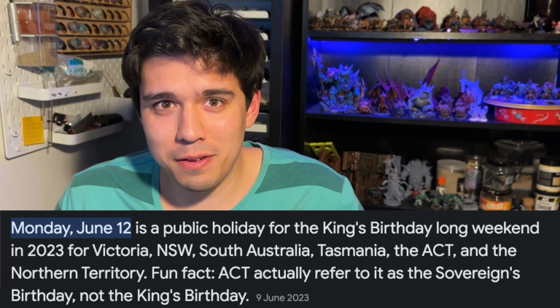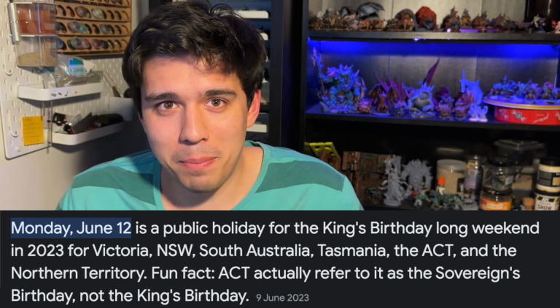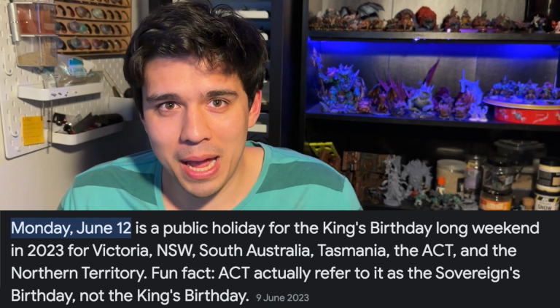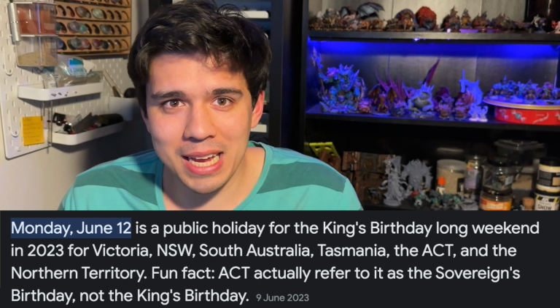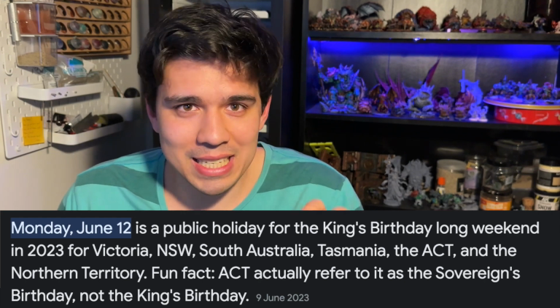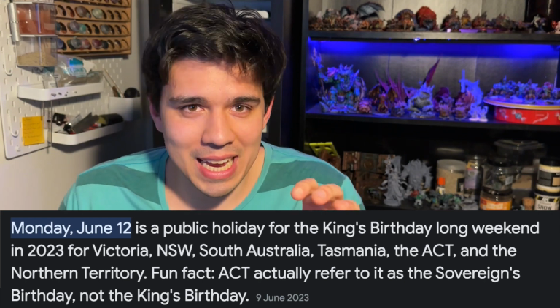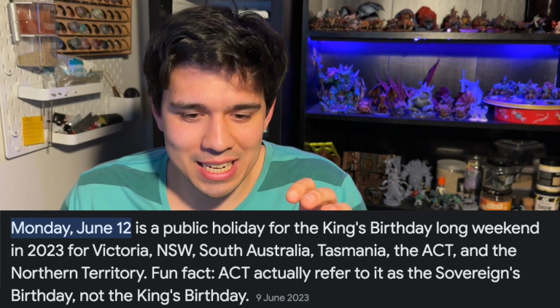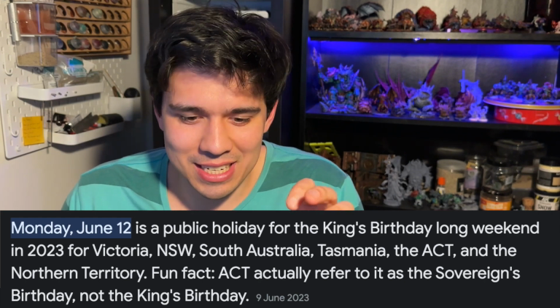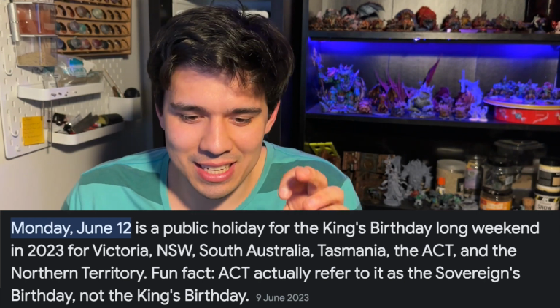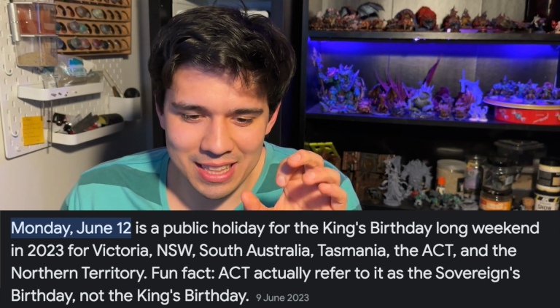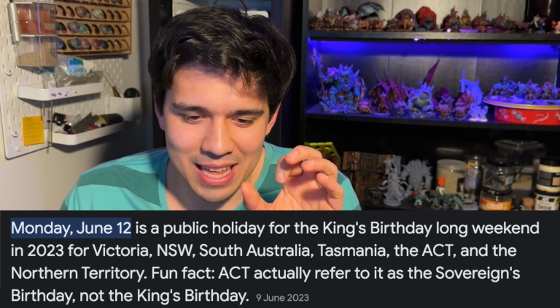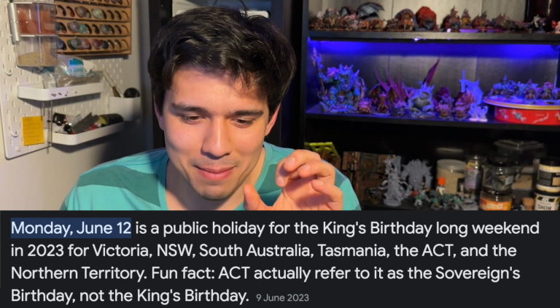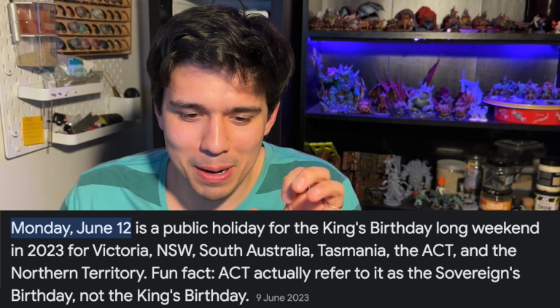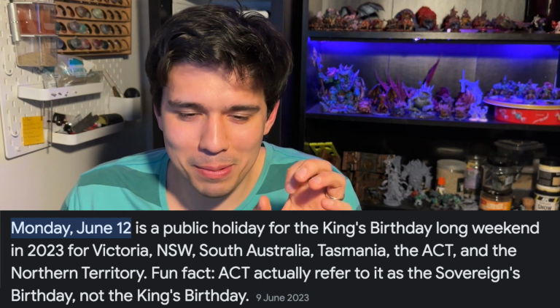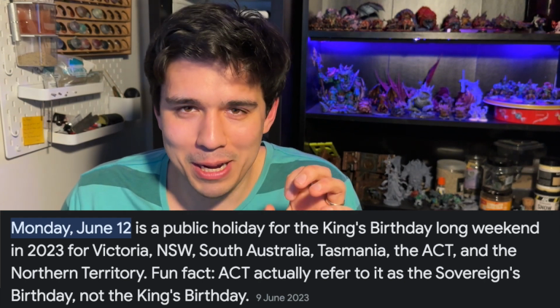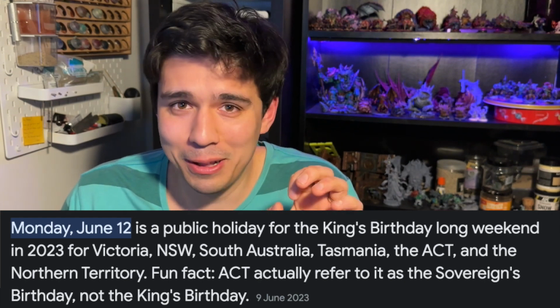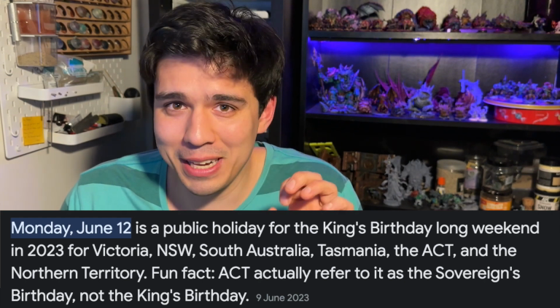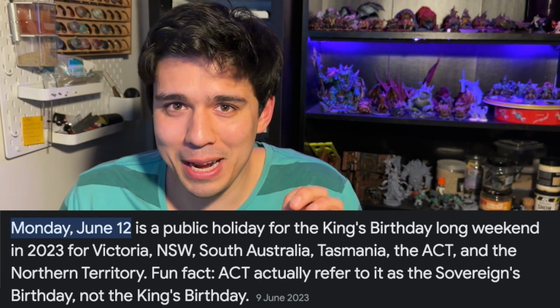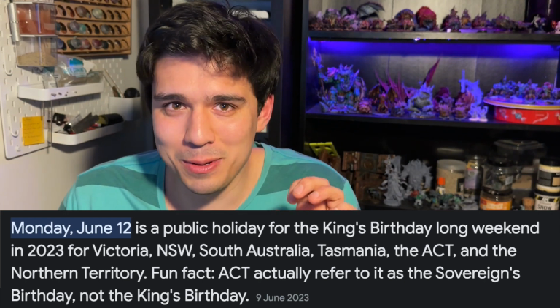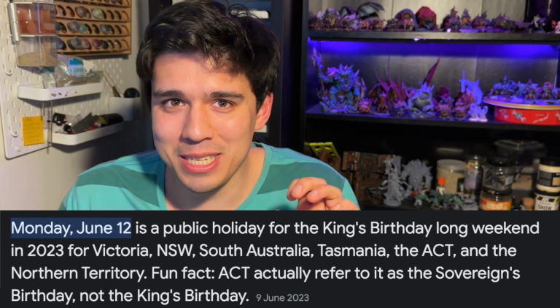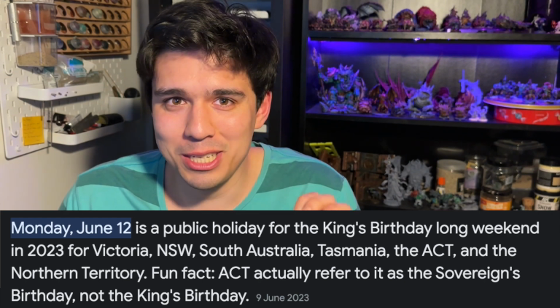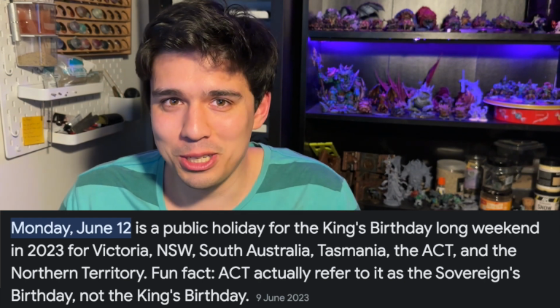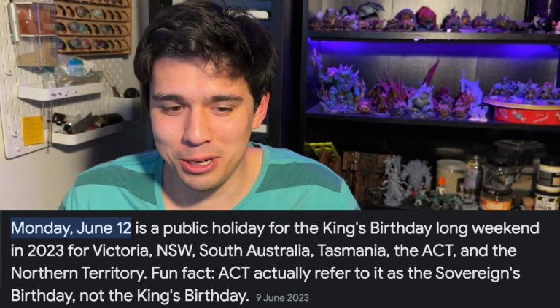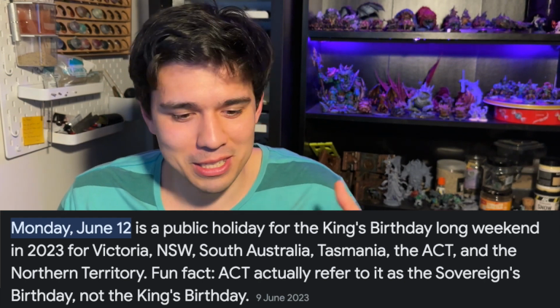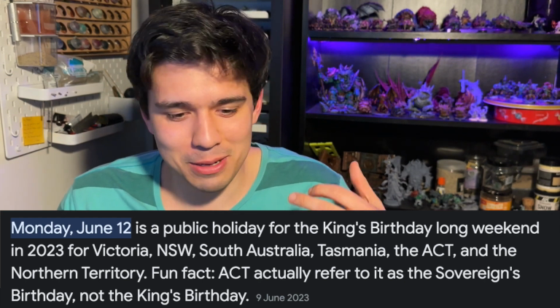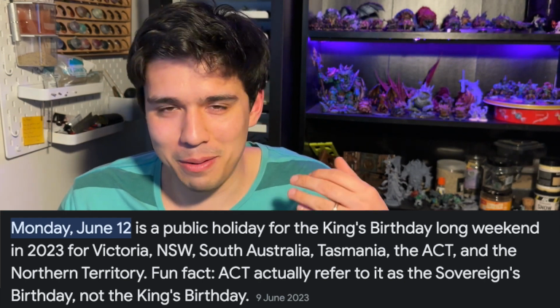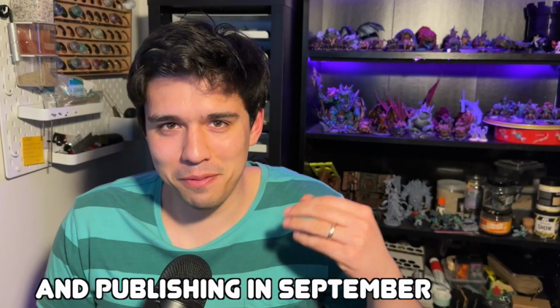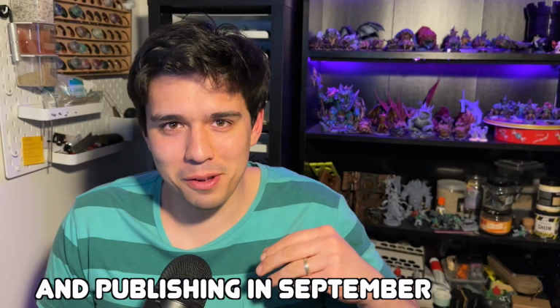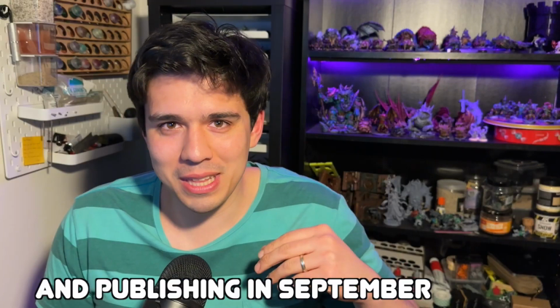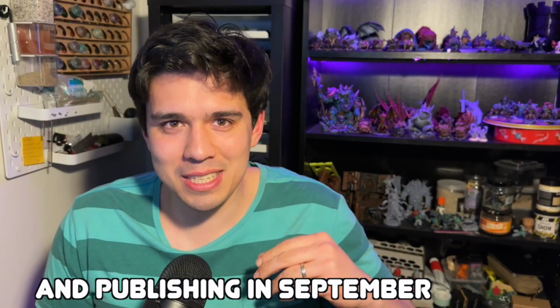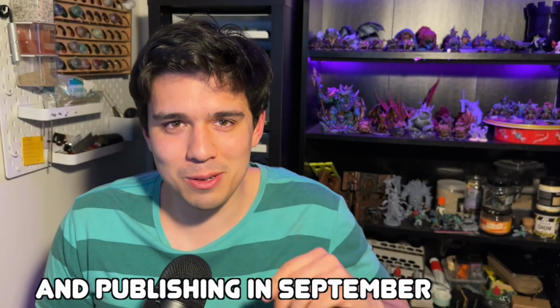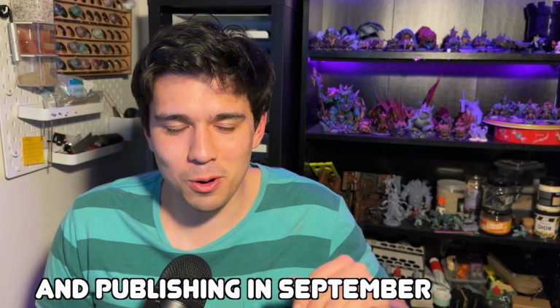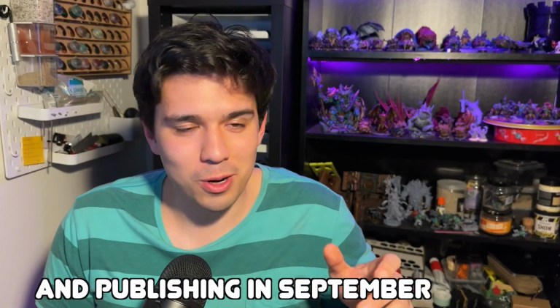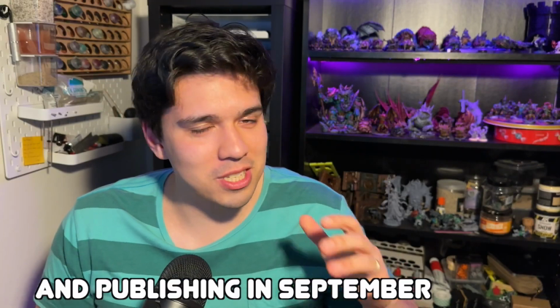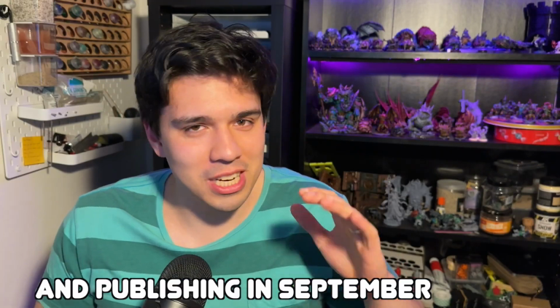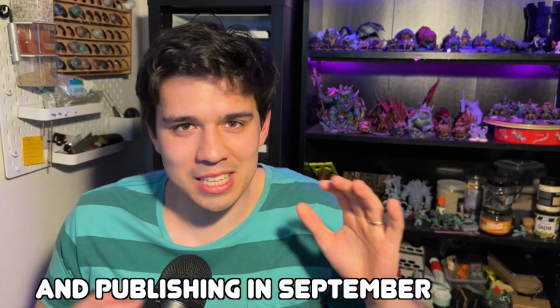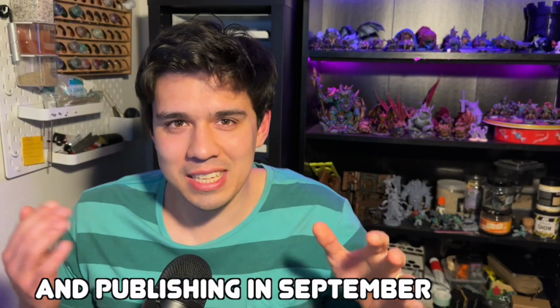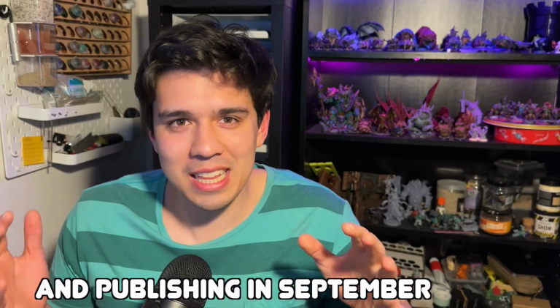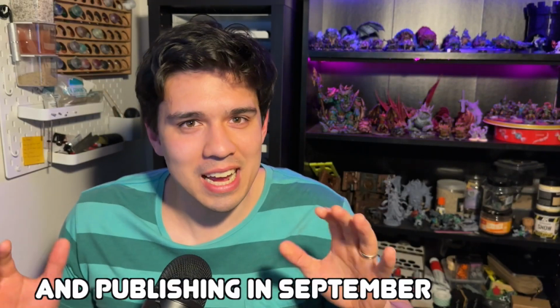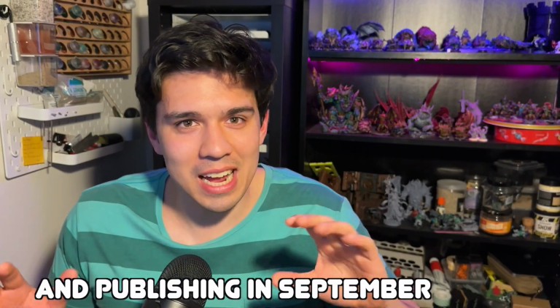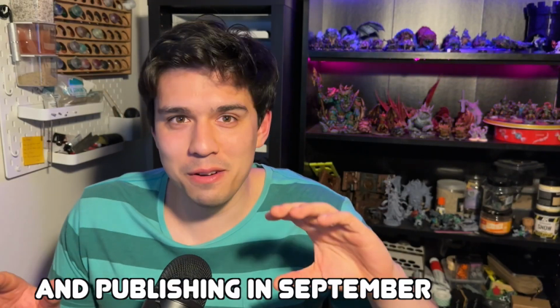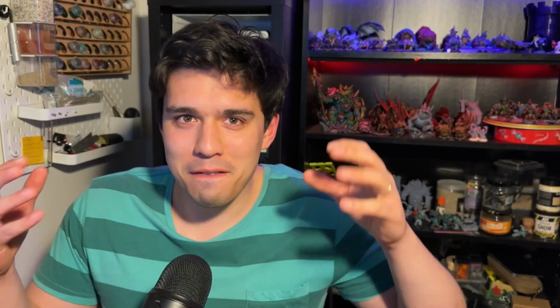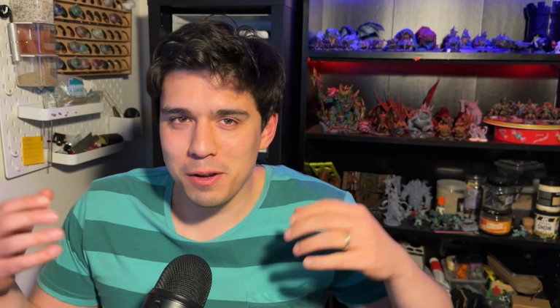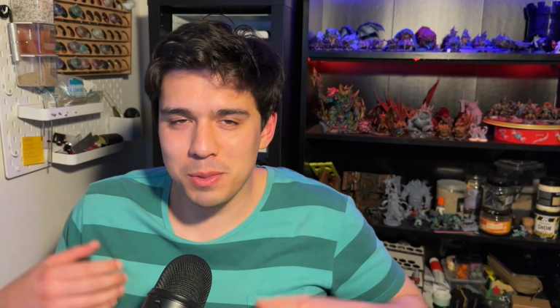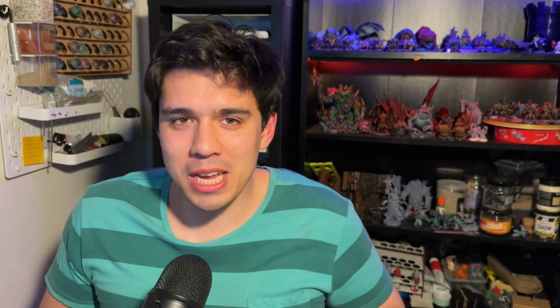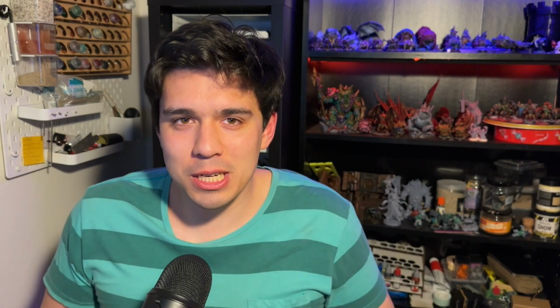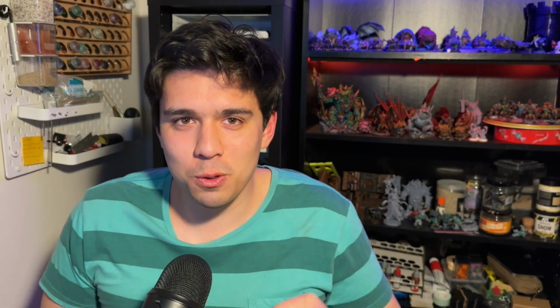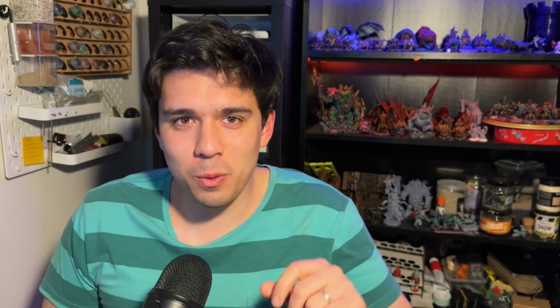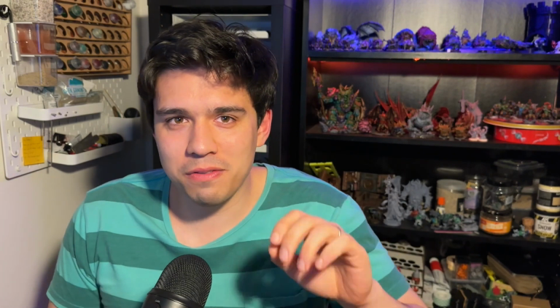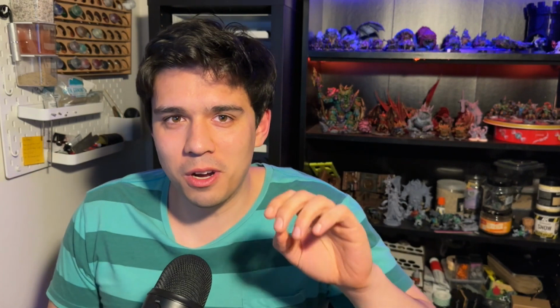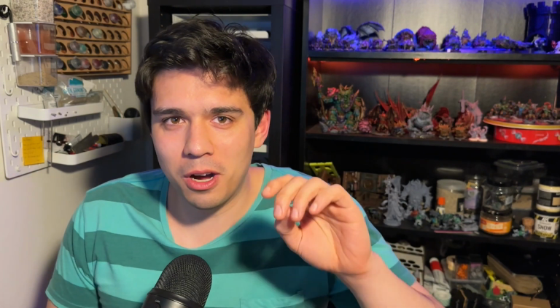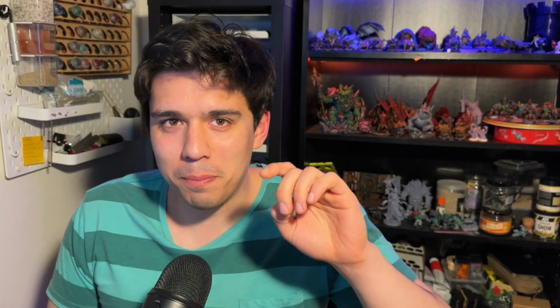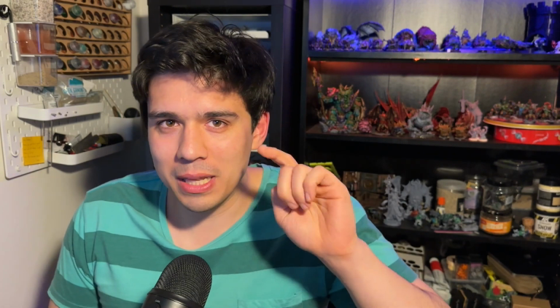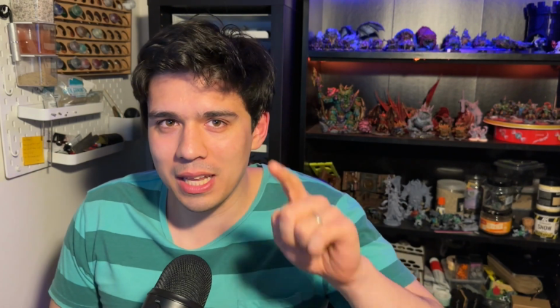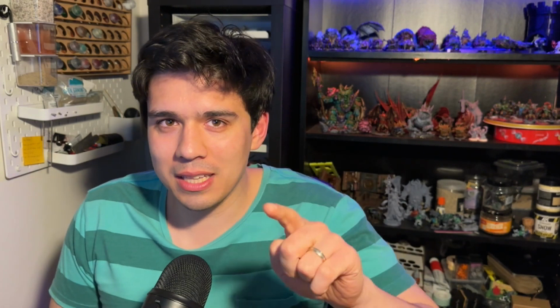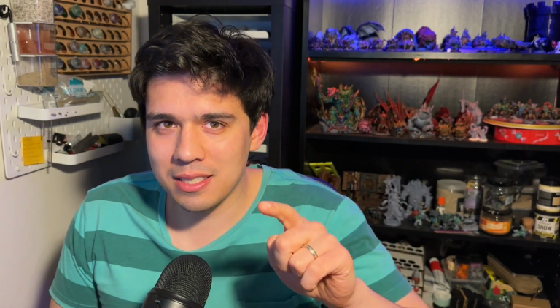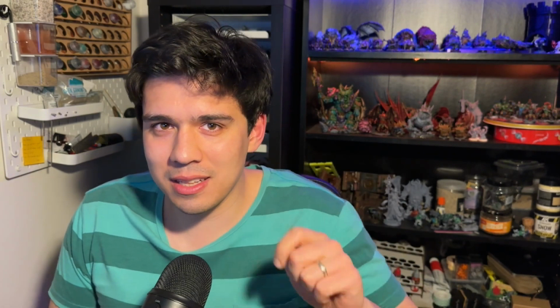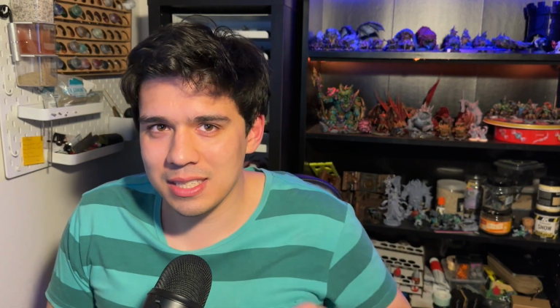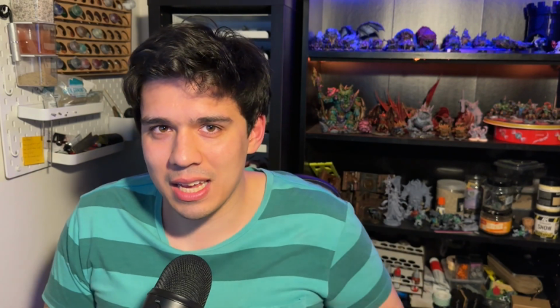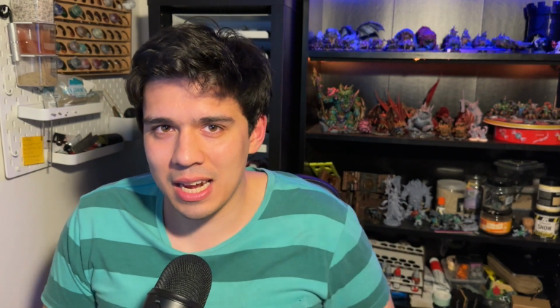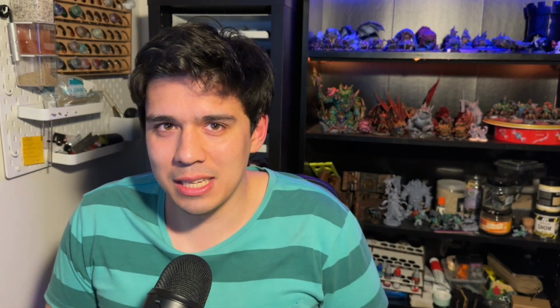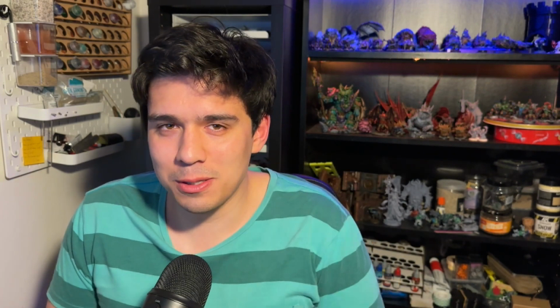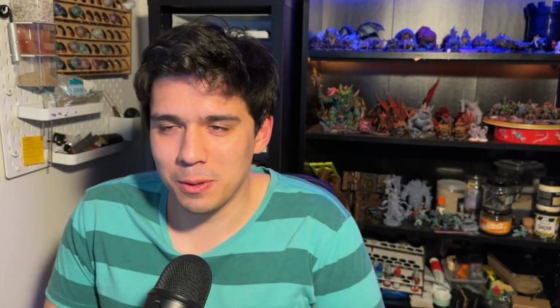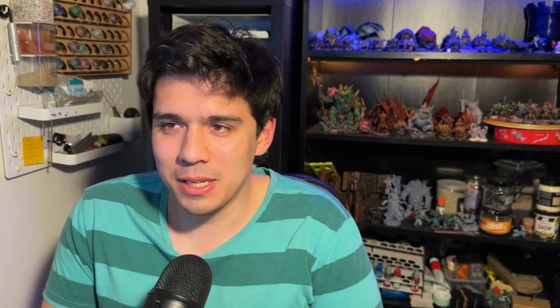If you're paying attention, that public holiday was in June and I'm filming this in August — so you can see the kind of film schedule we've got. But let's get into it.